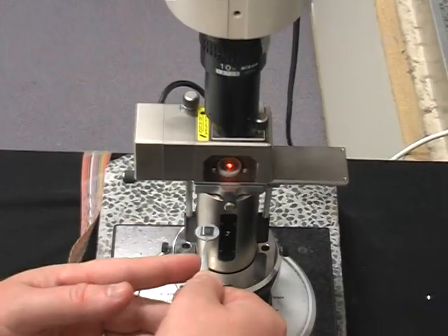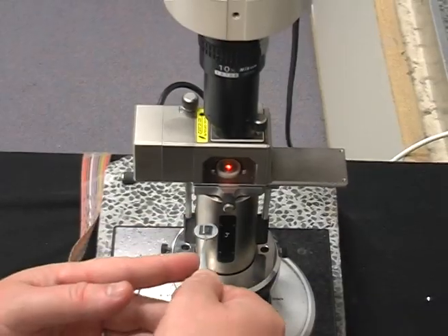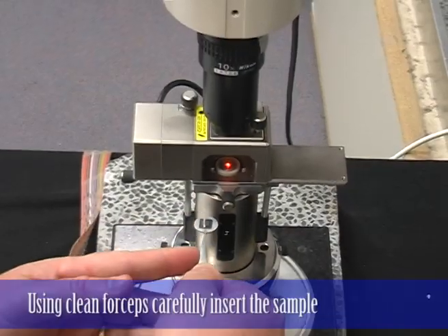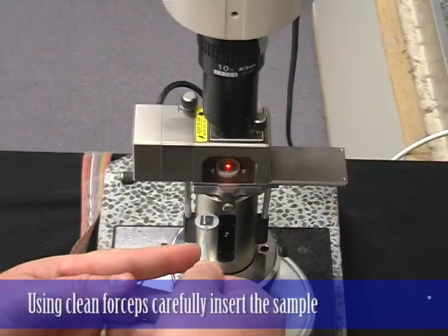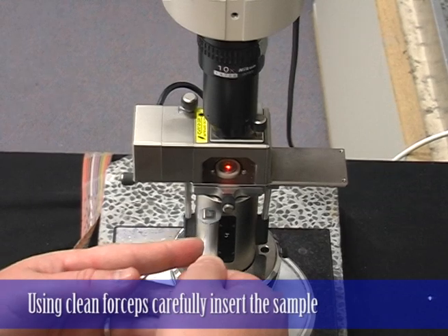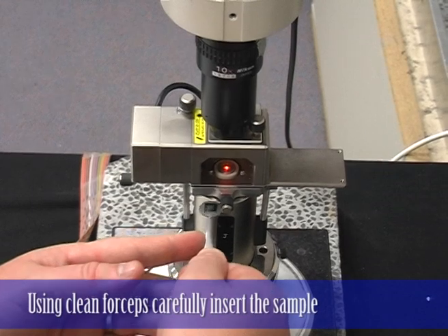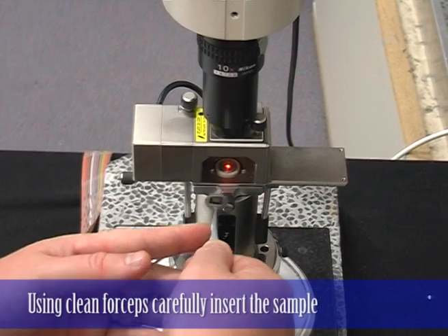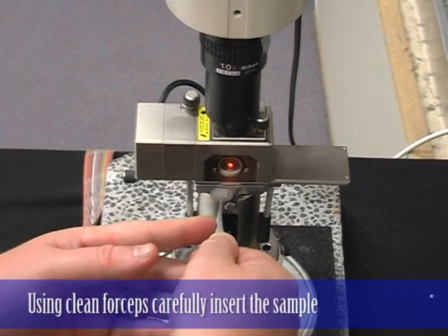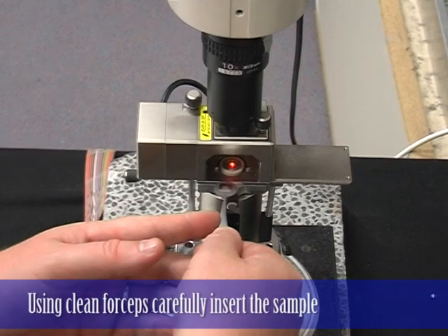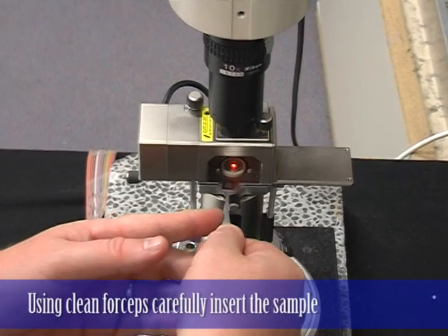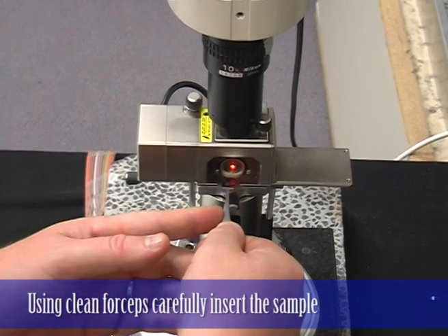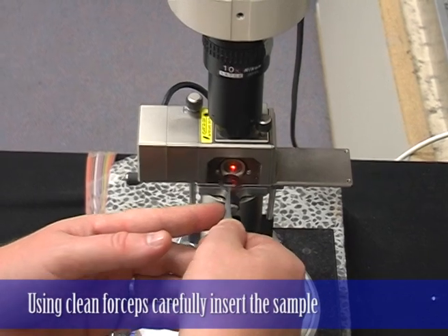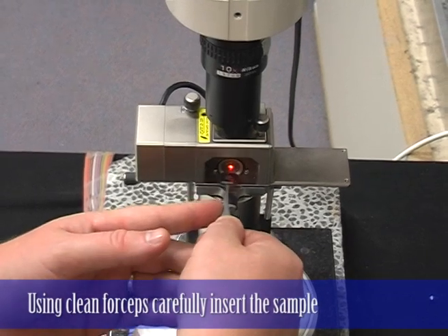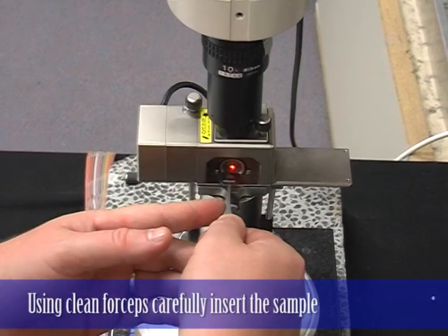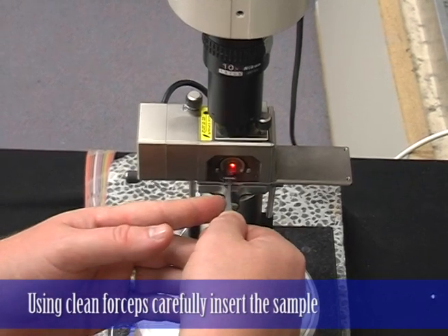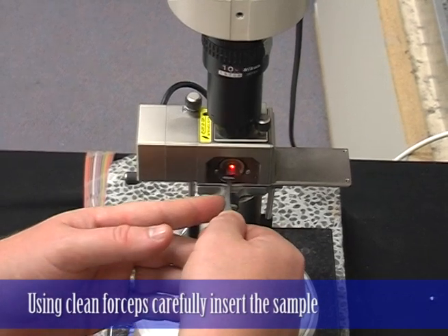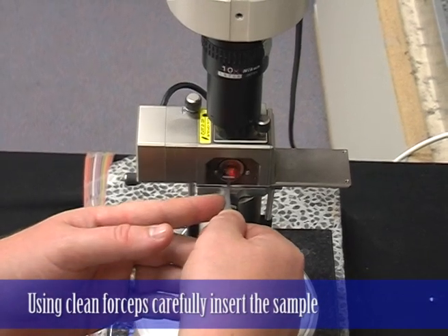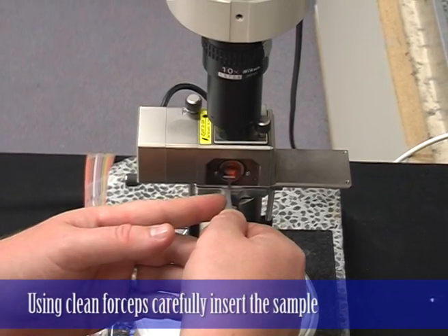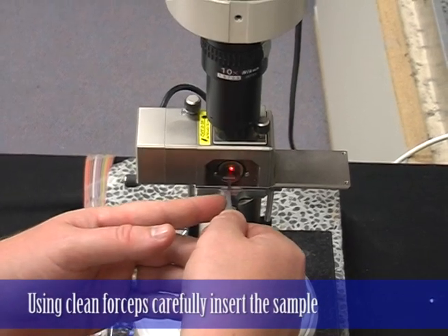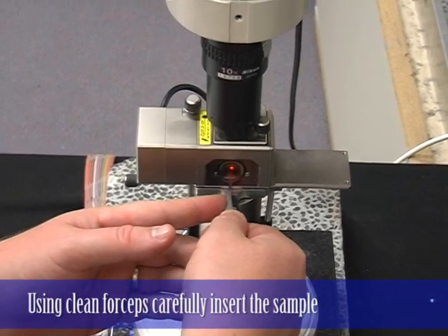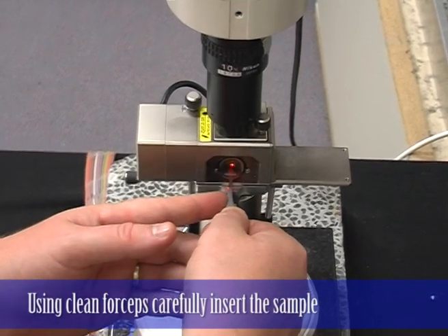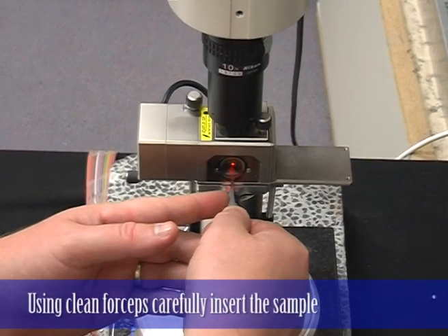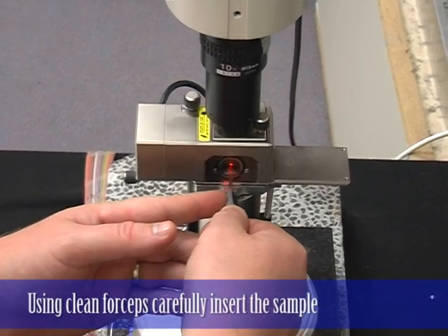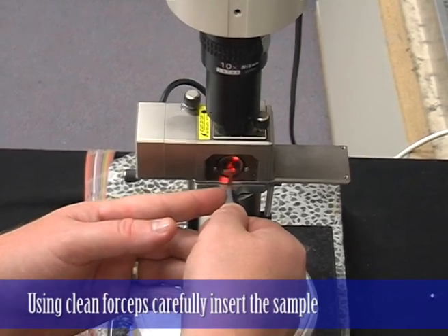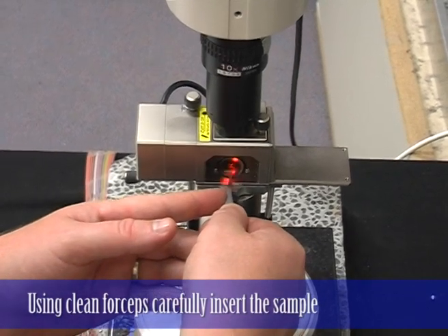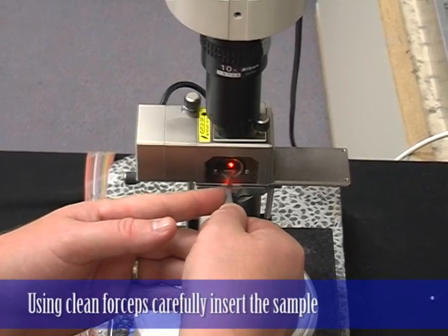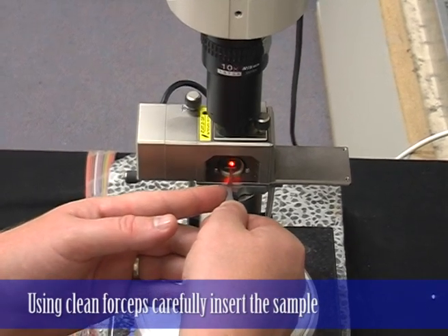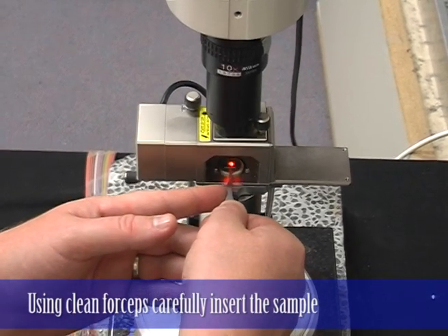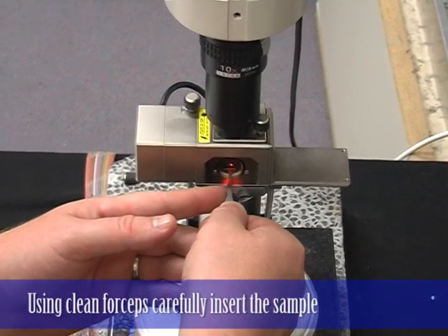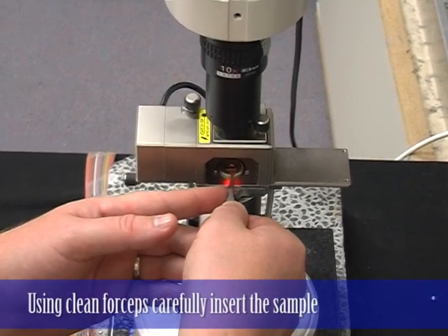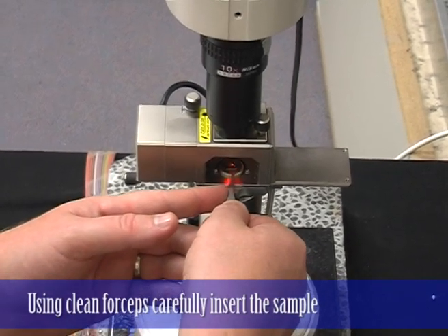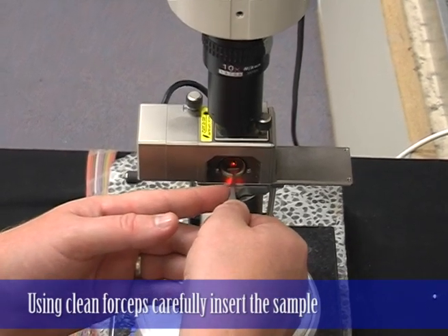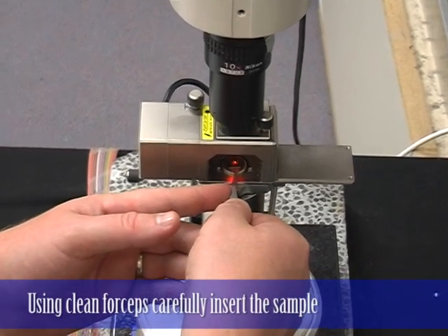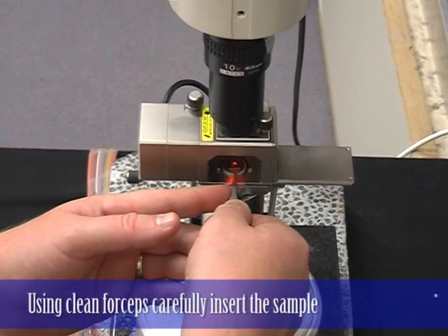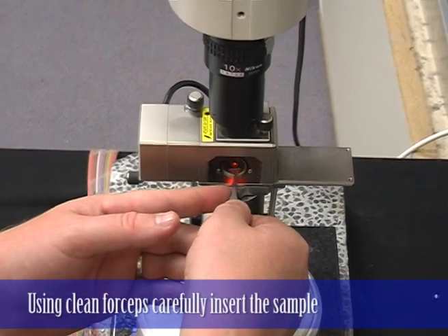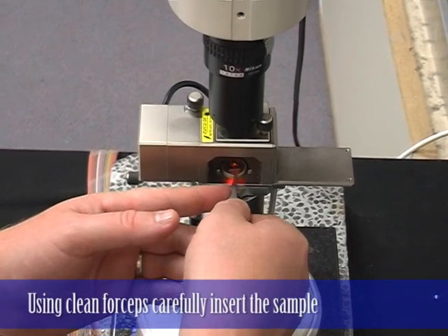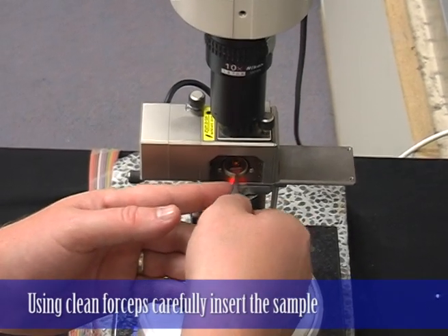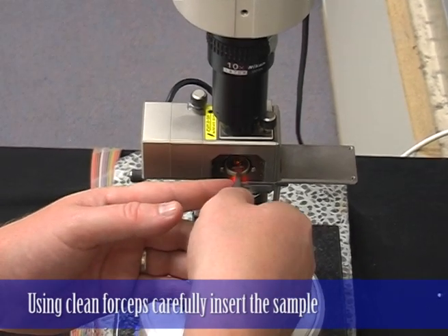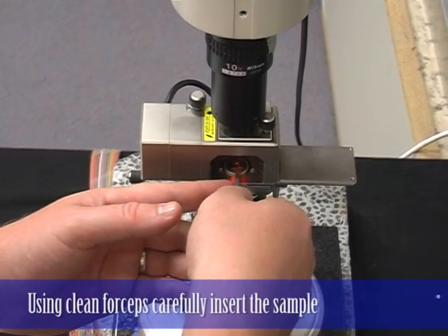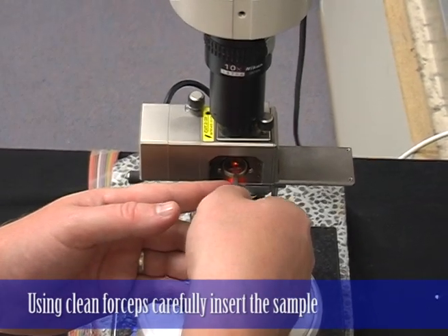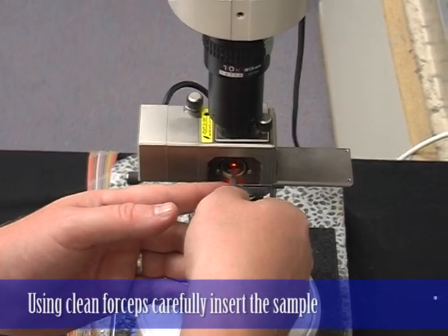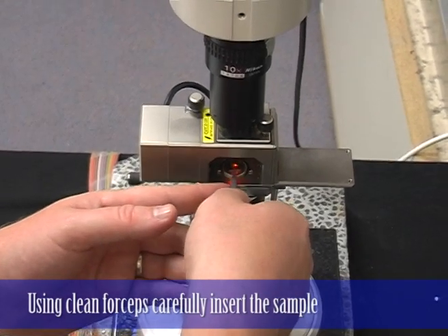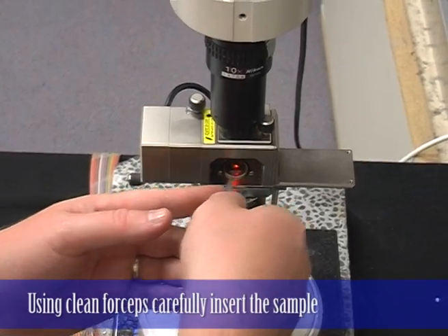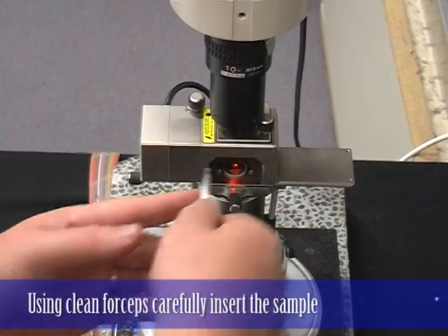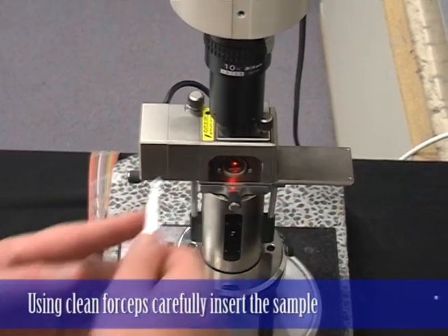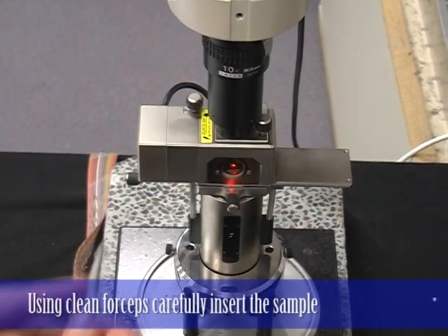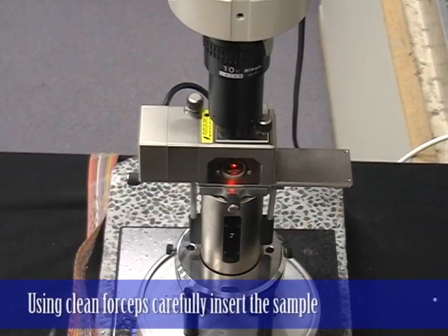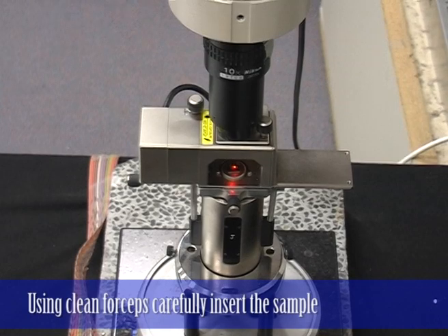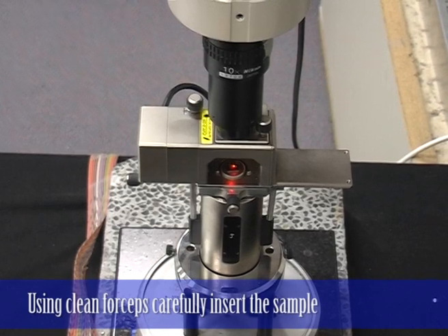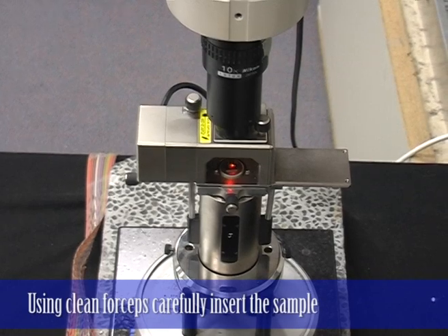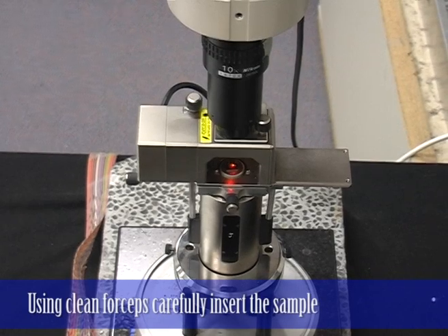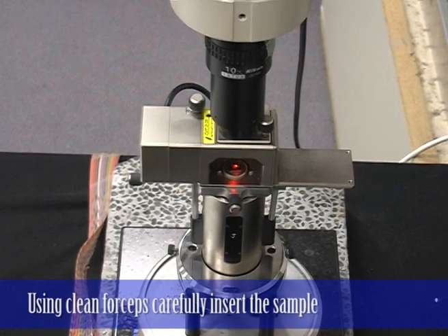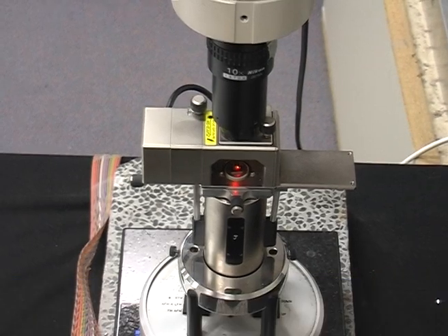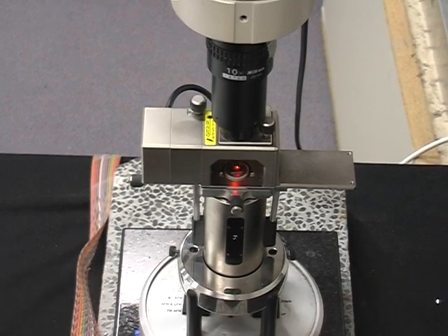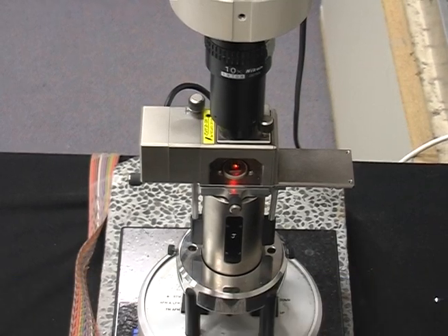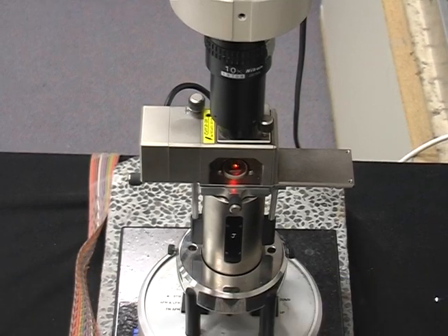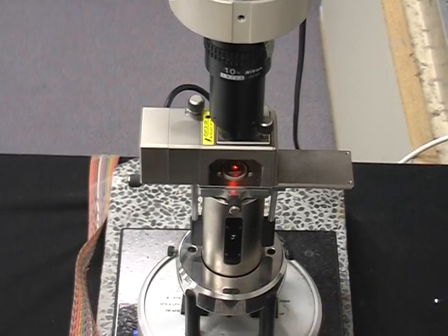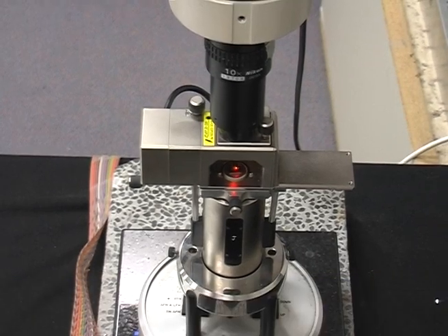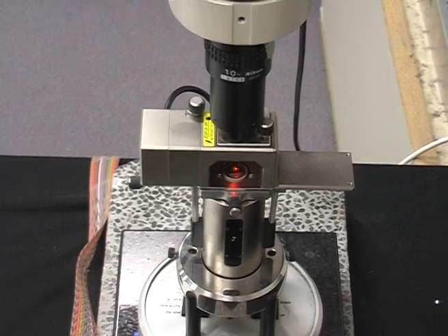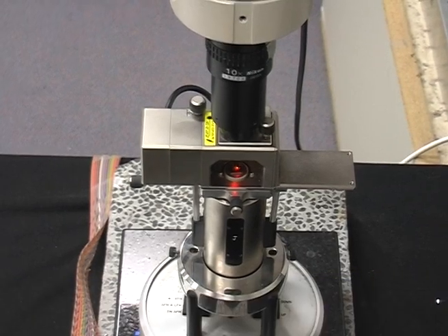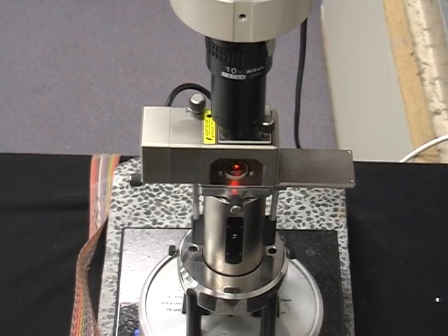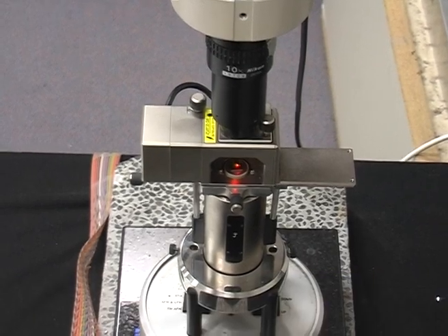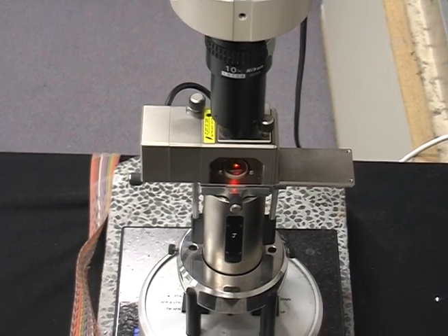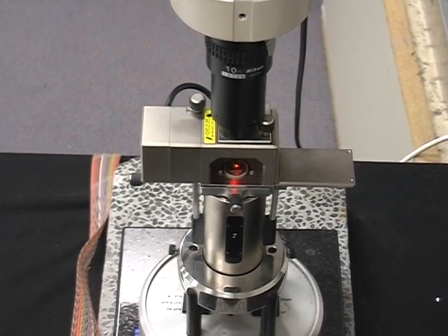The top of the scanner is magnetic, so we very carefully lower the sample.